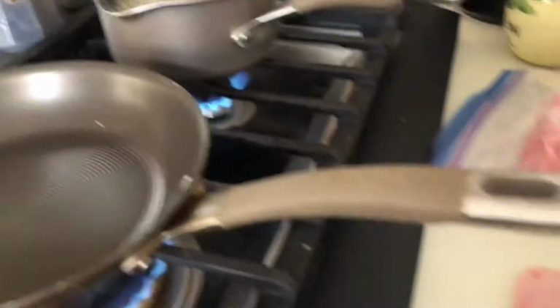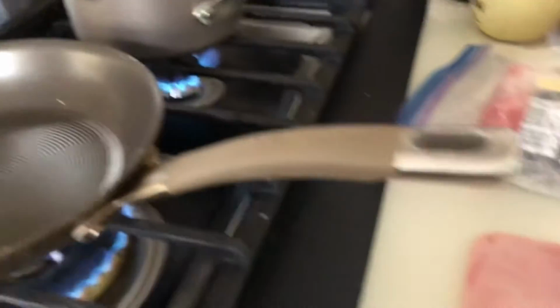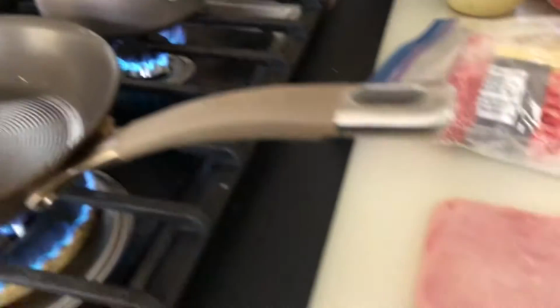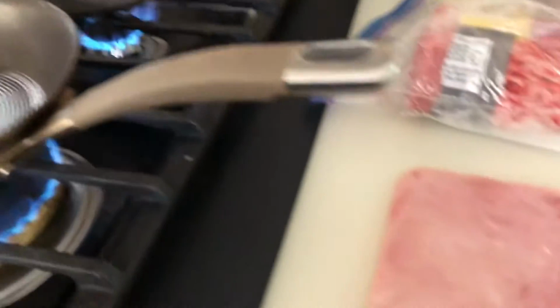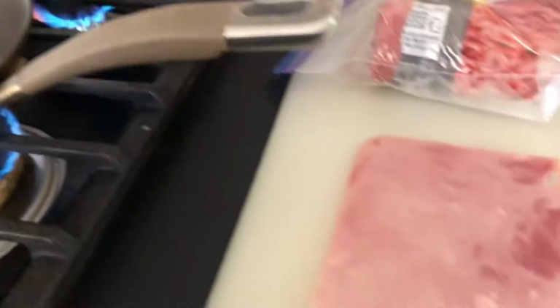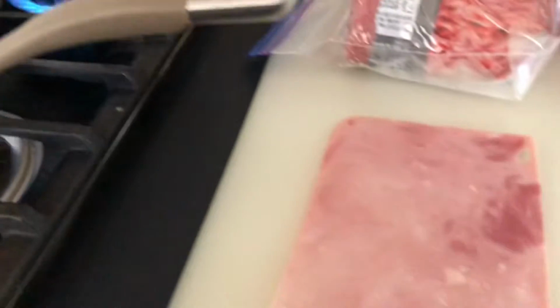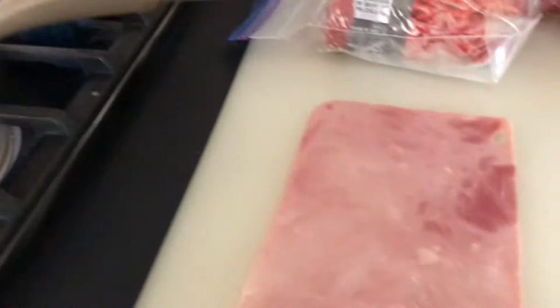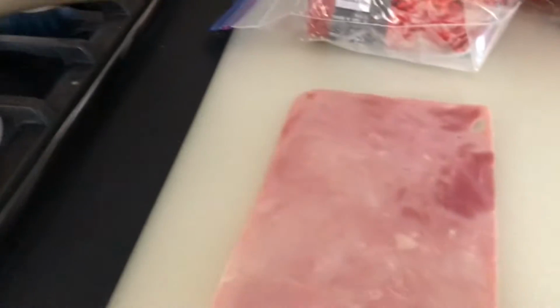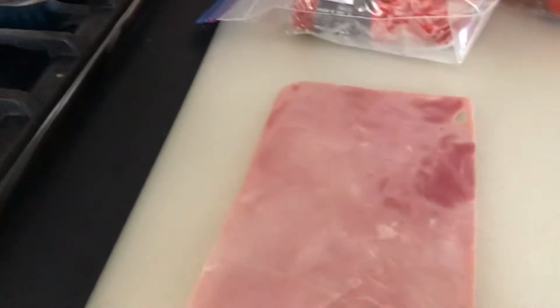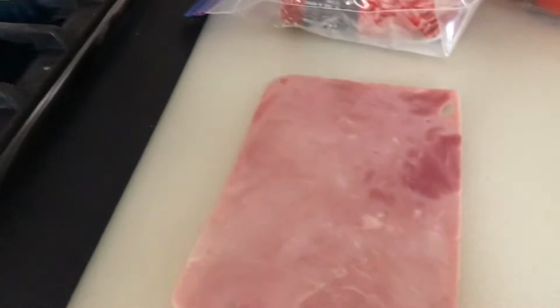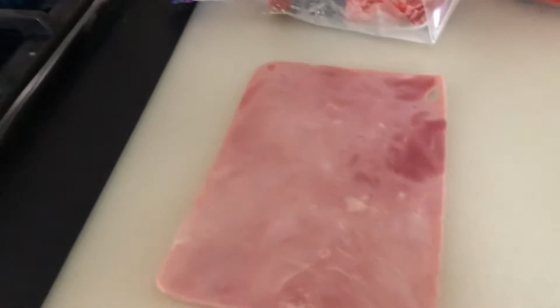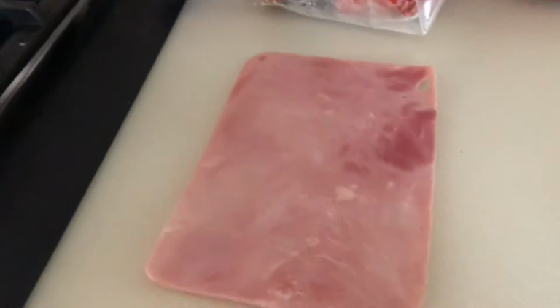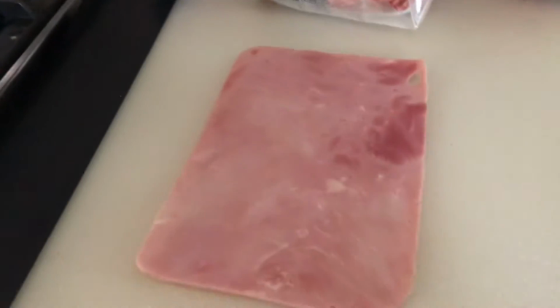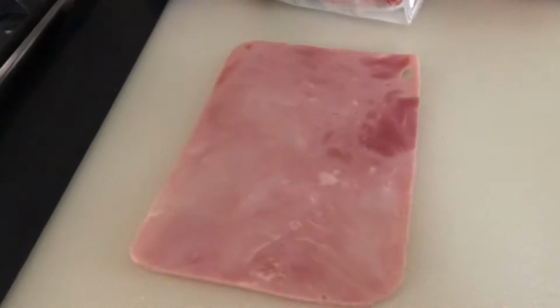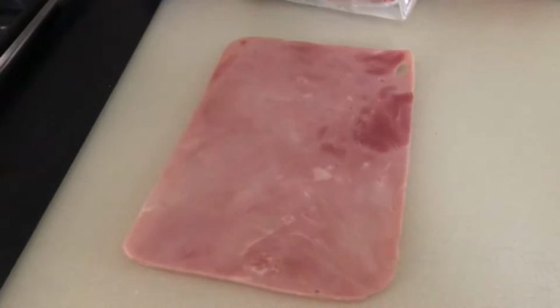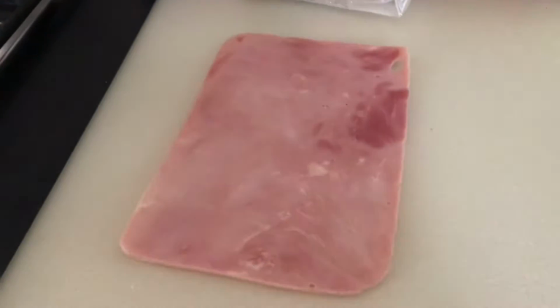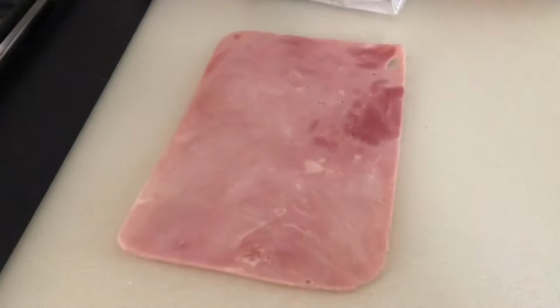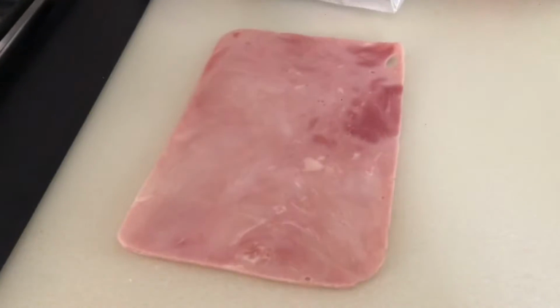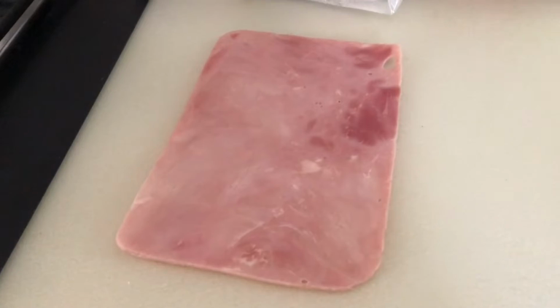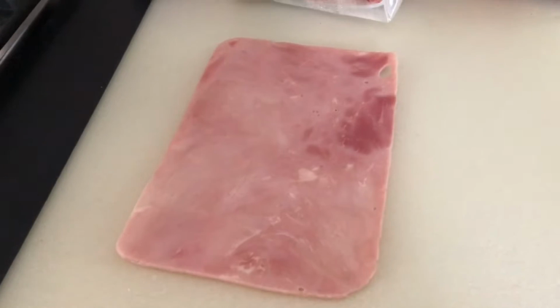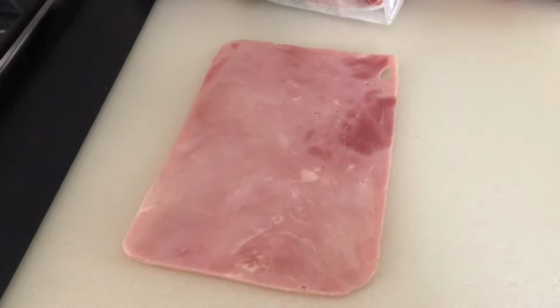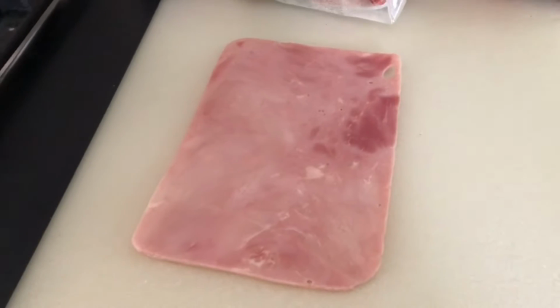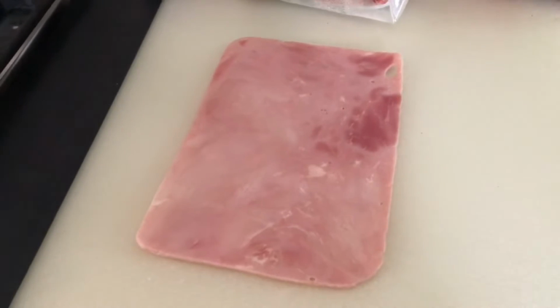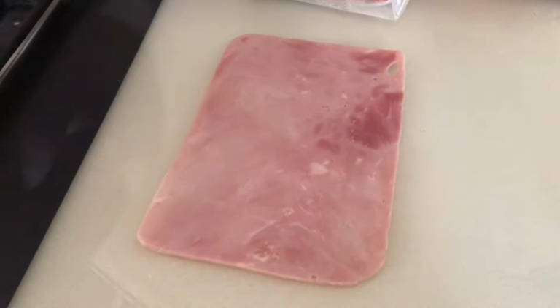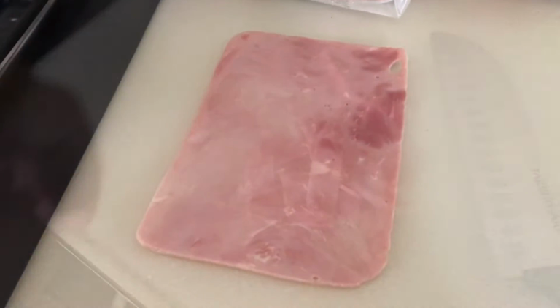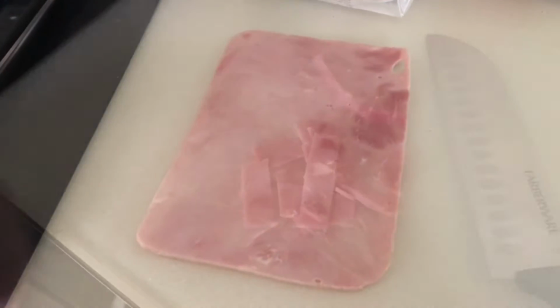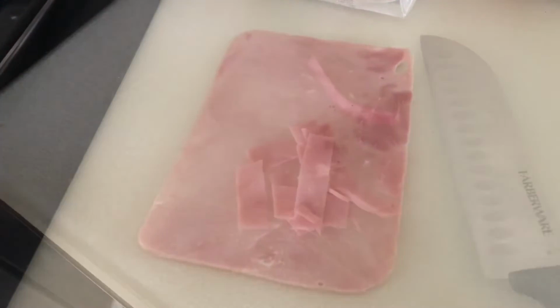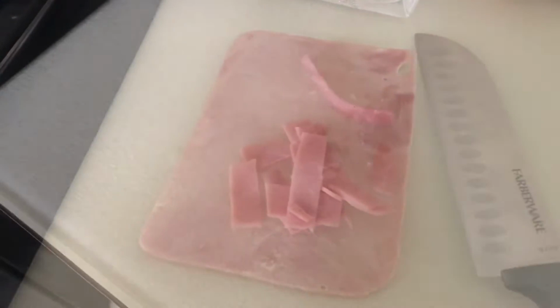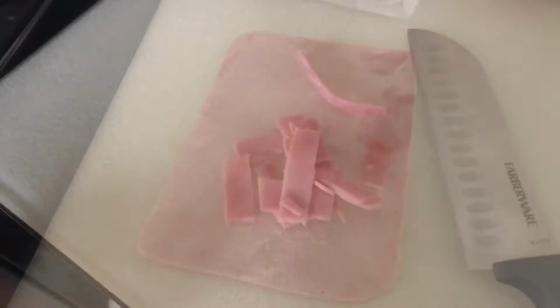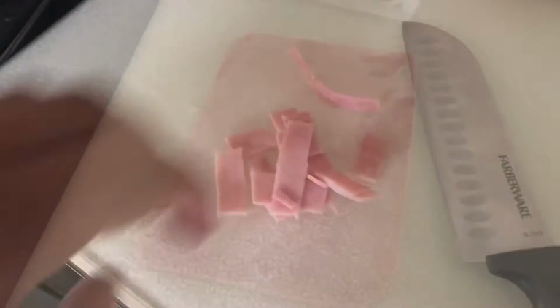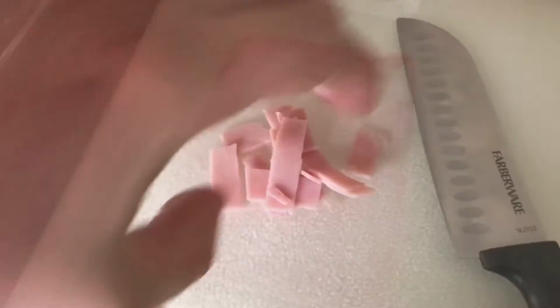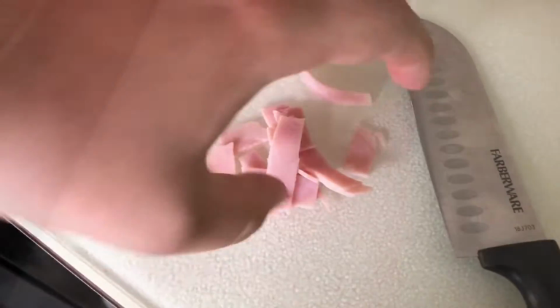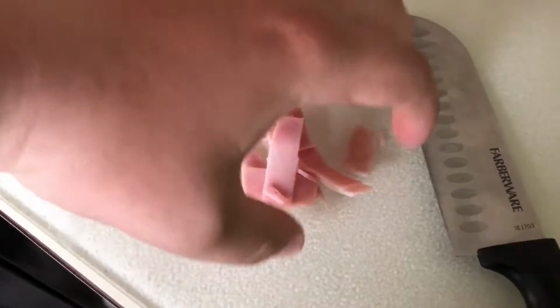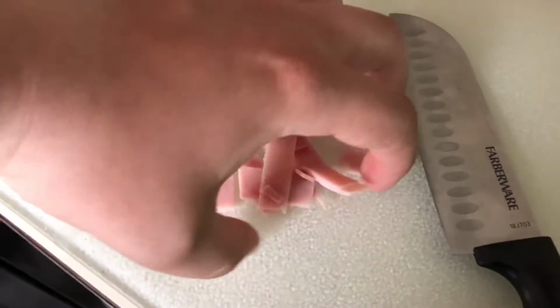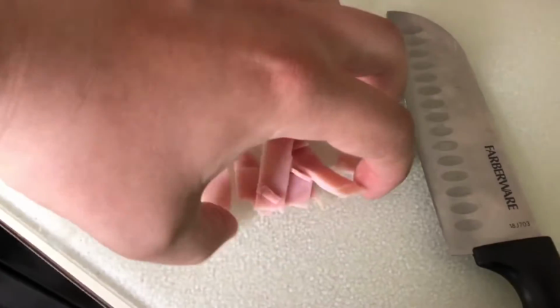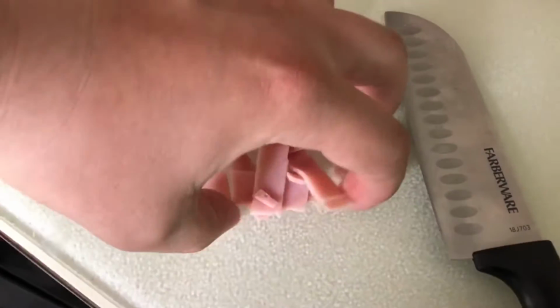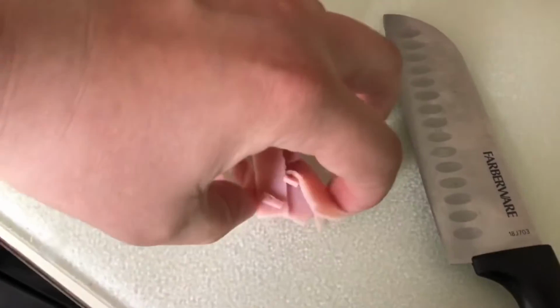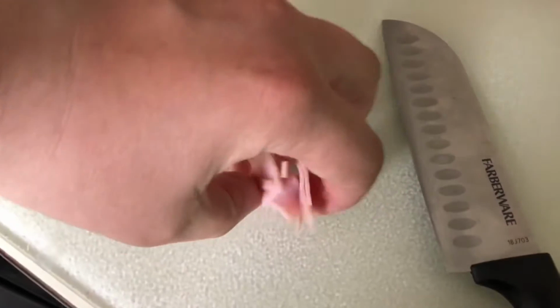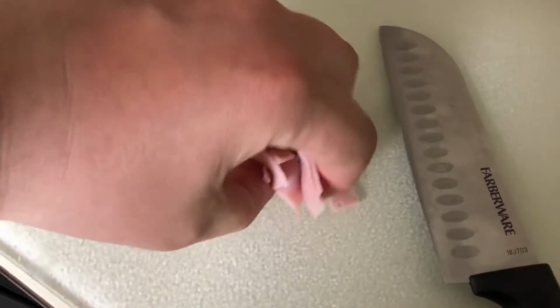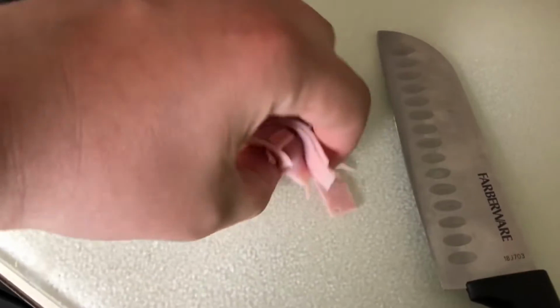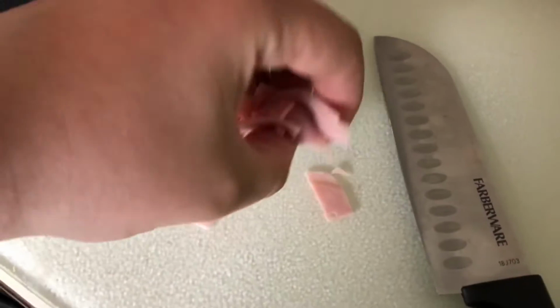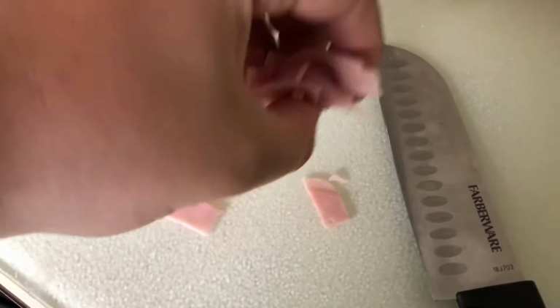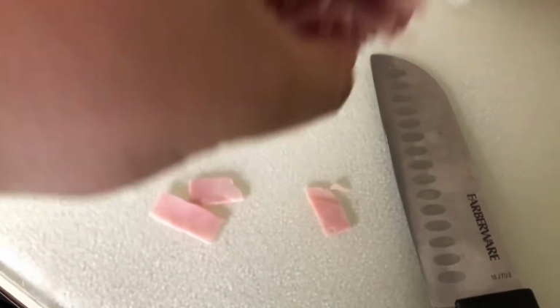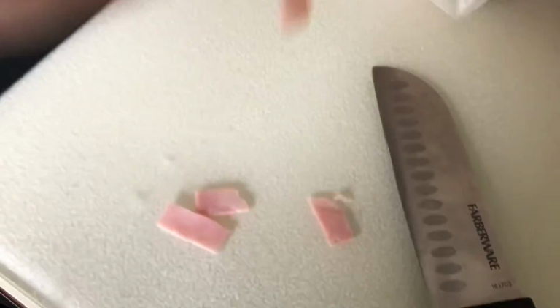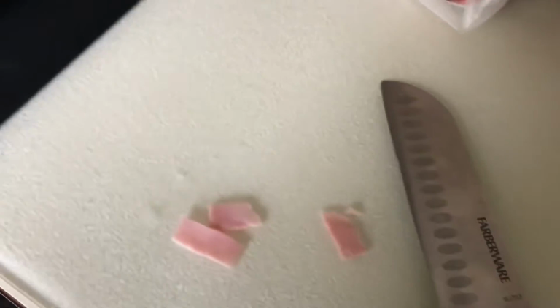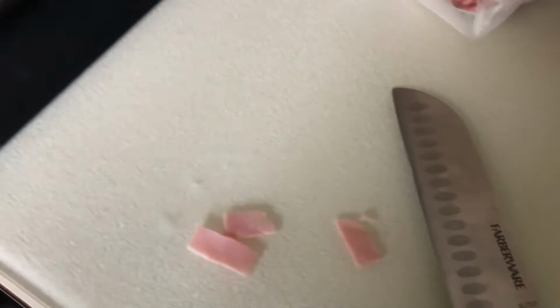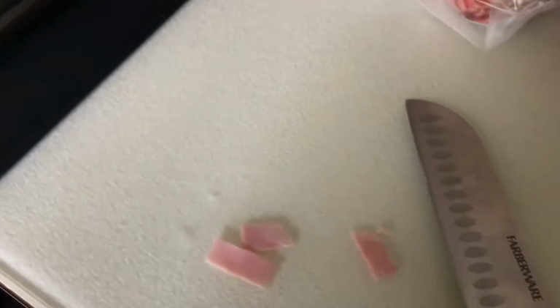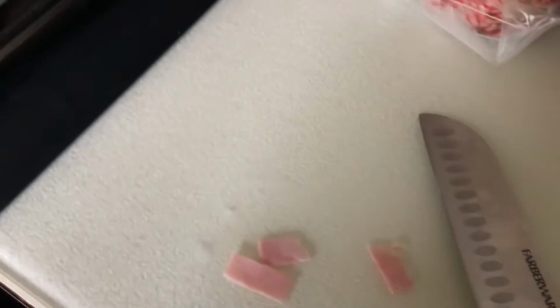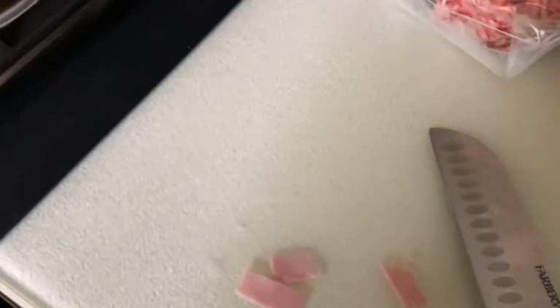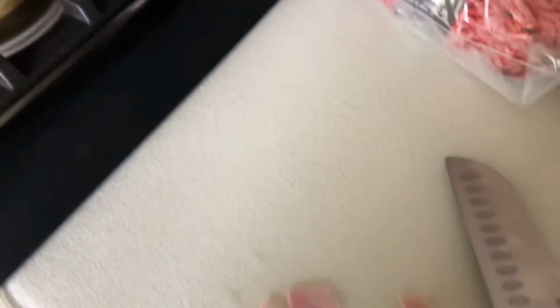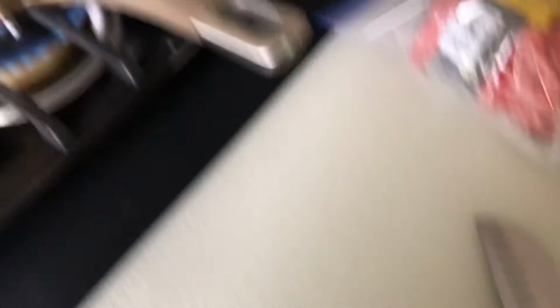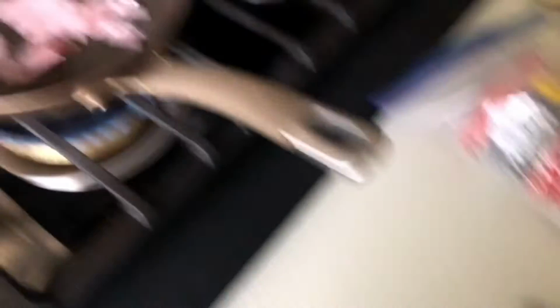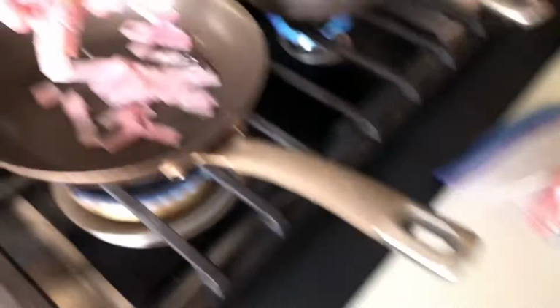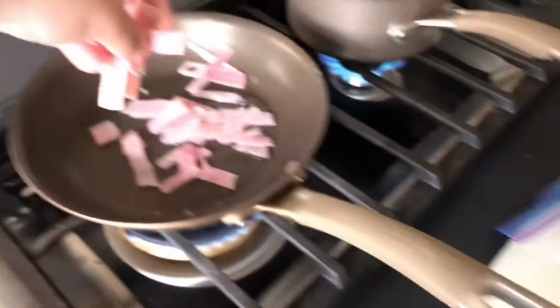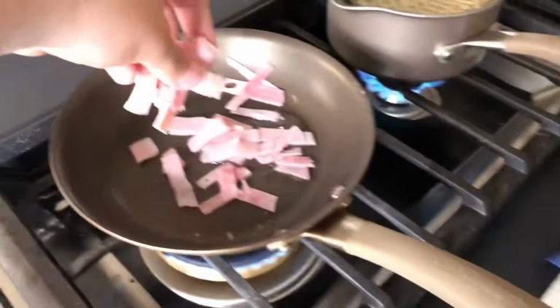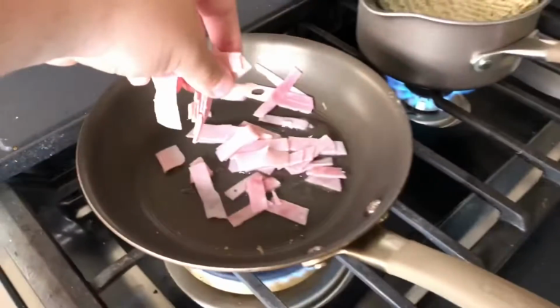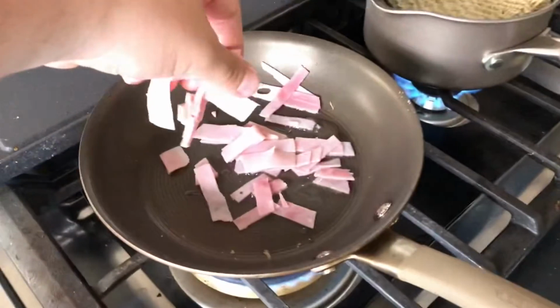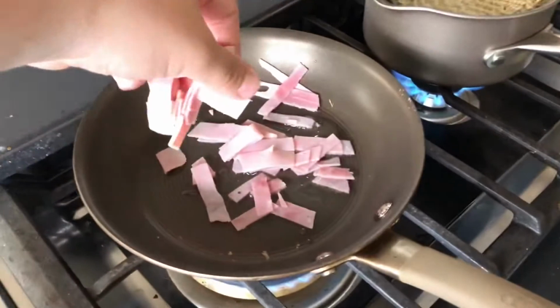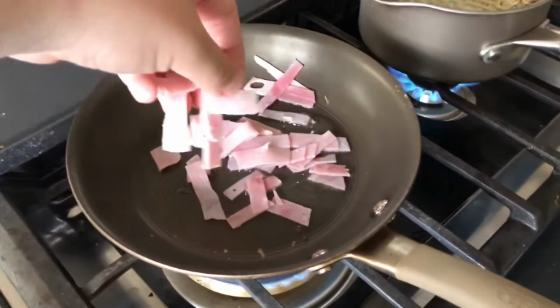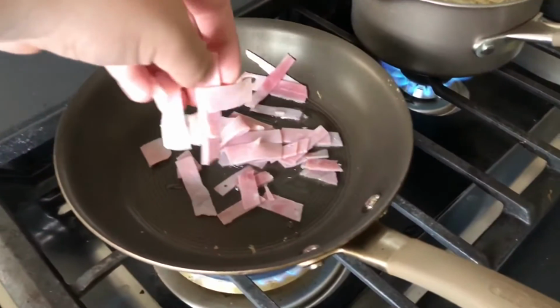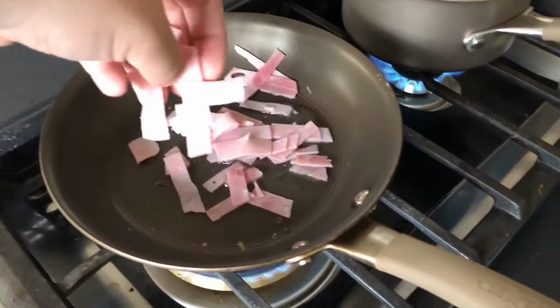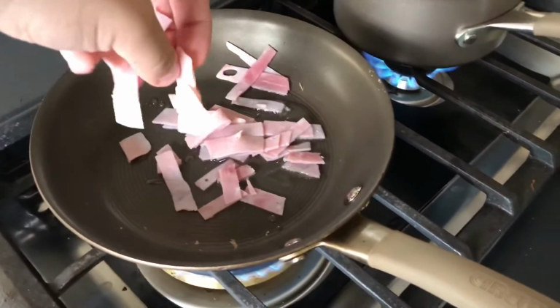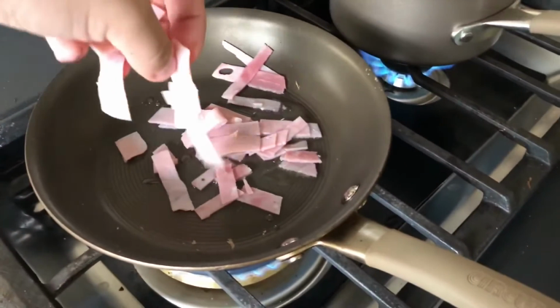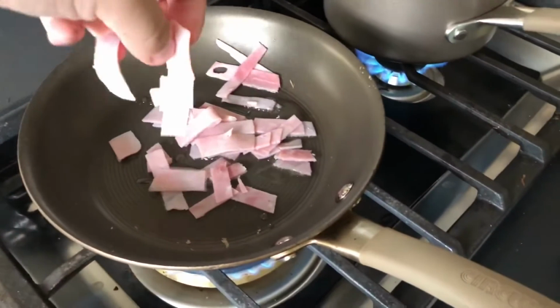Get a piece of ham, cut it up, and then fry it.